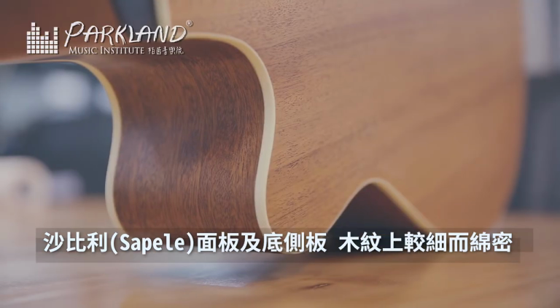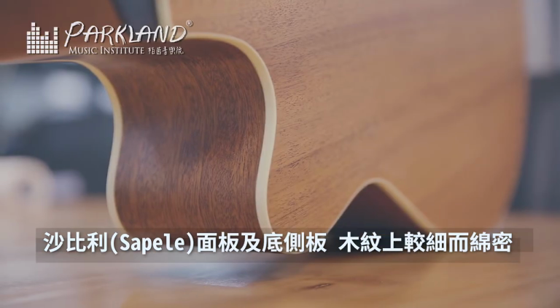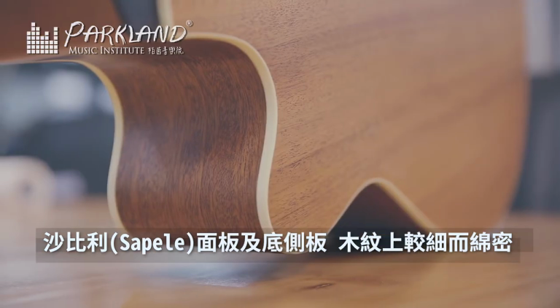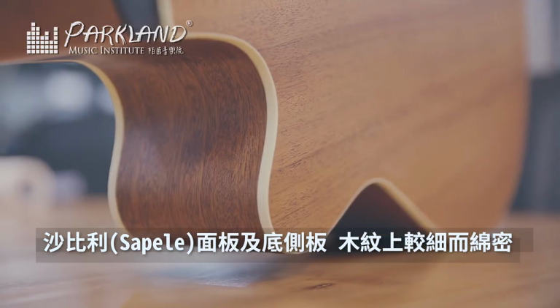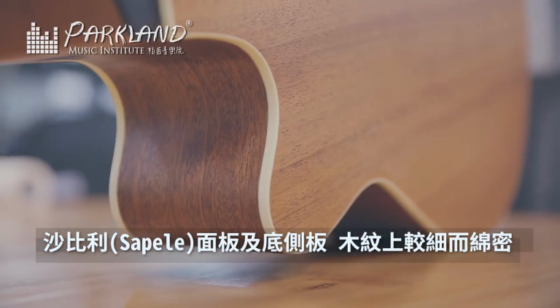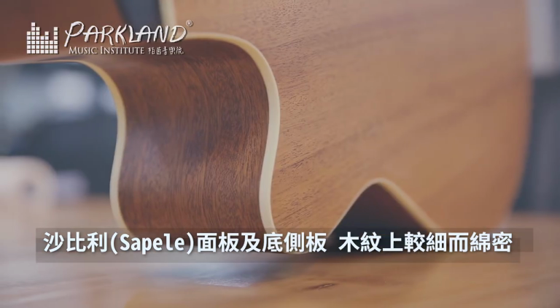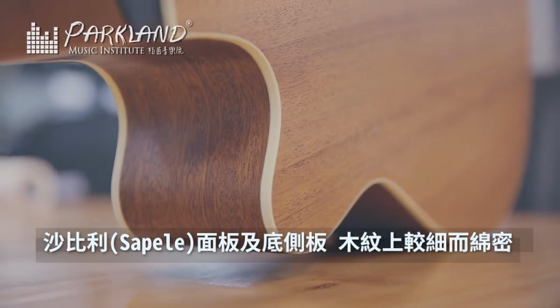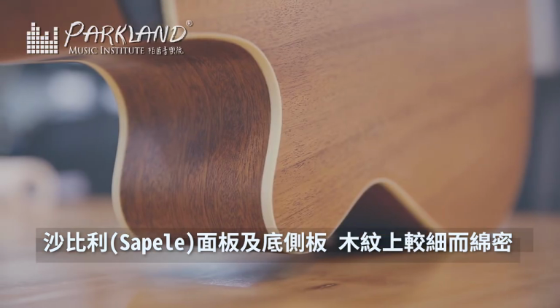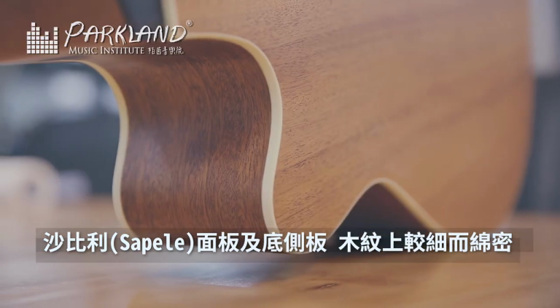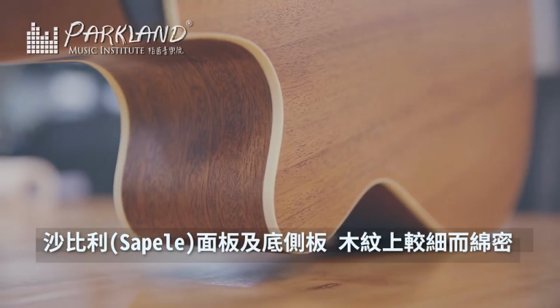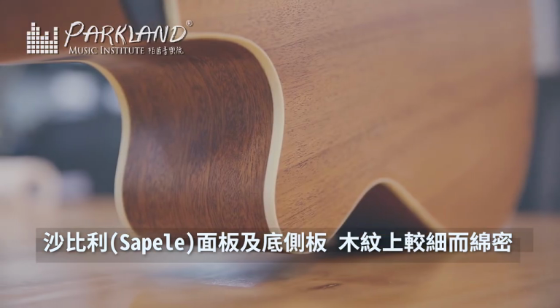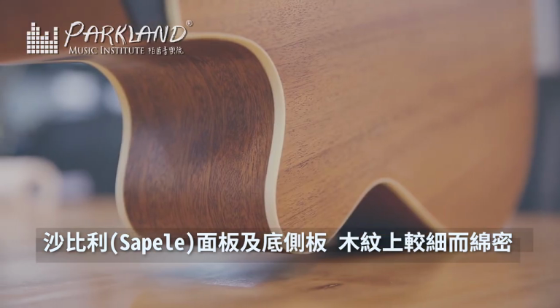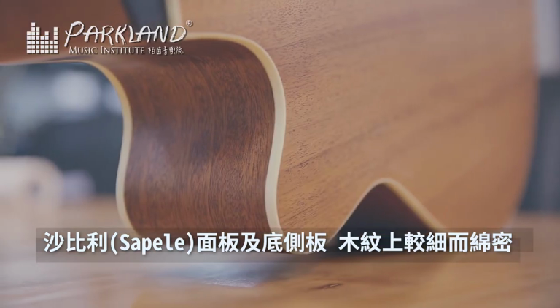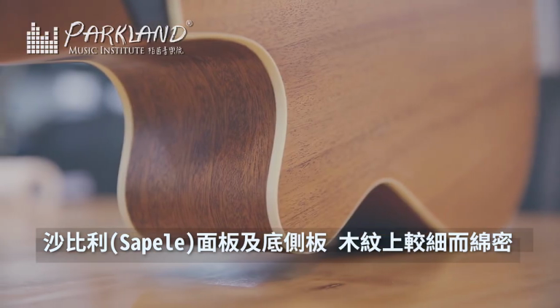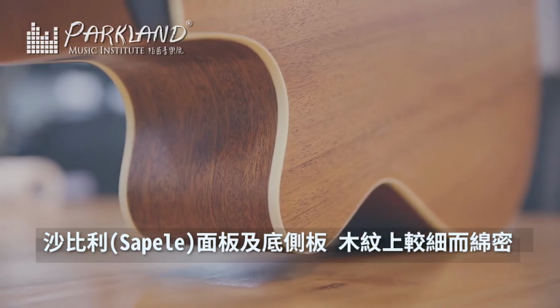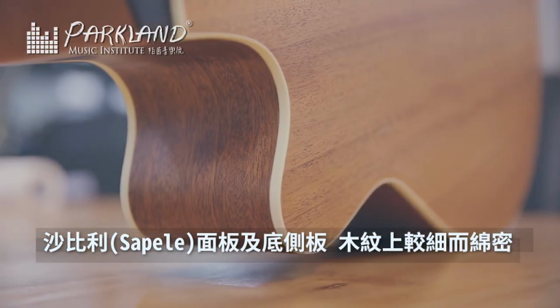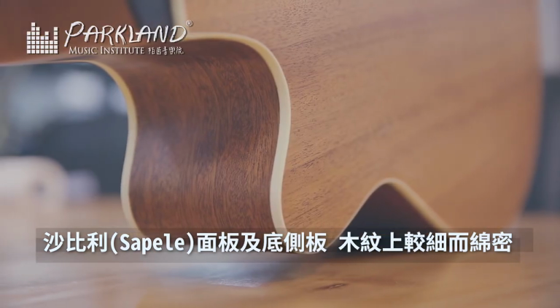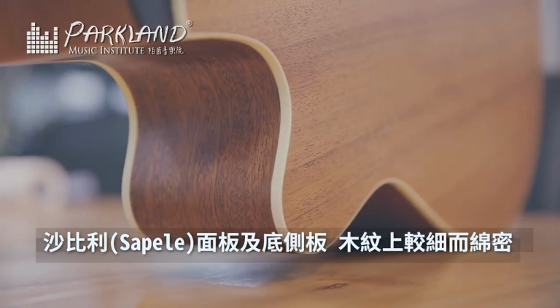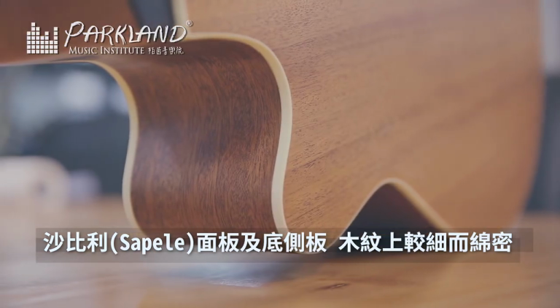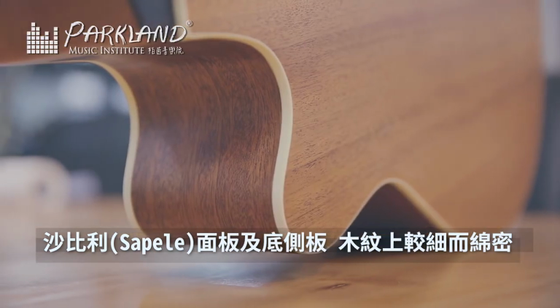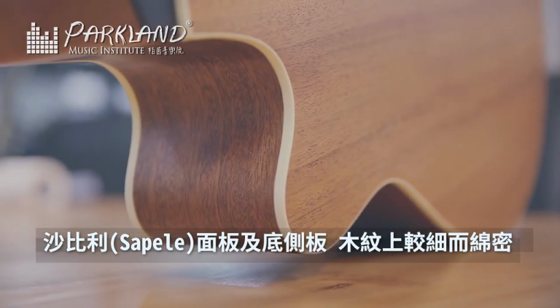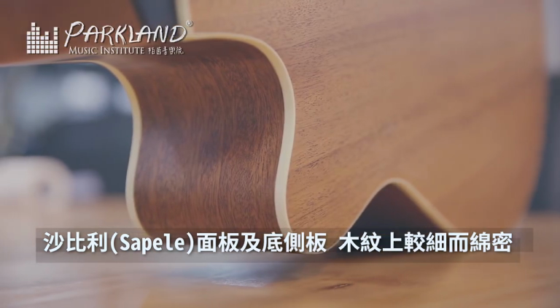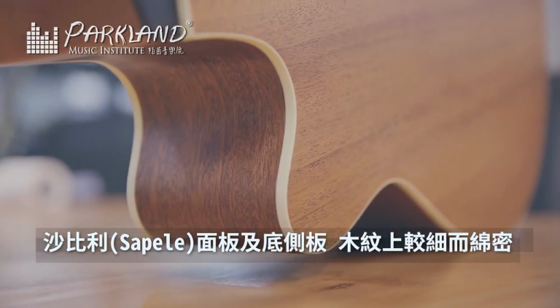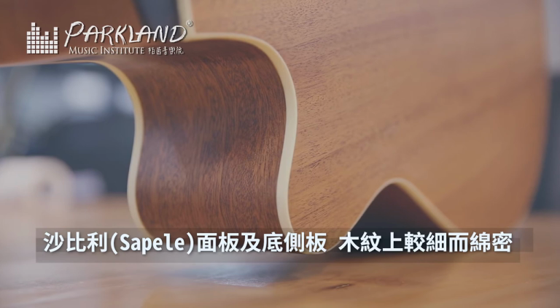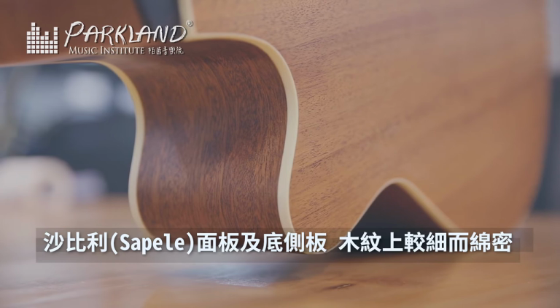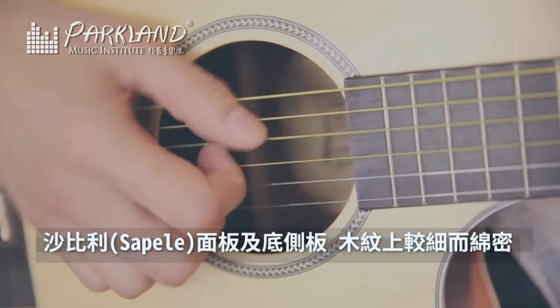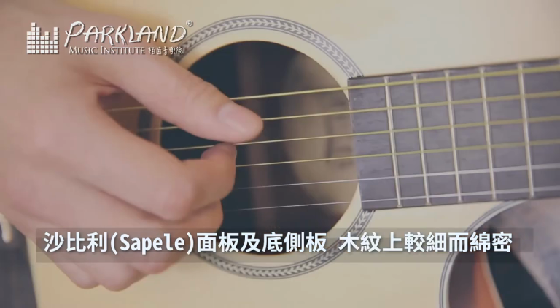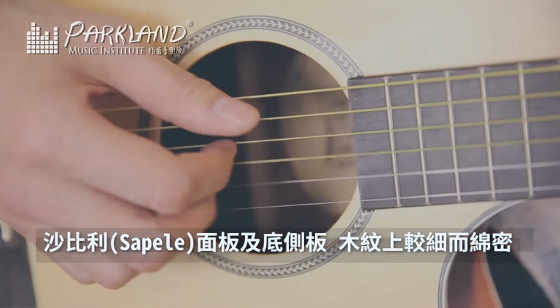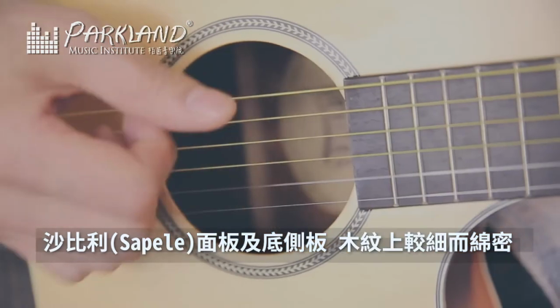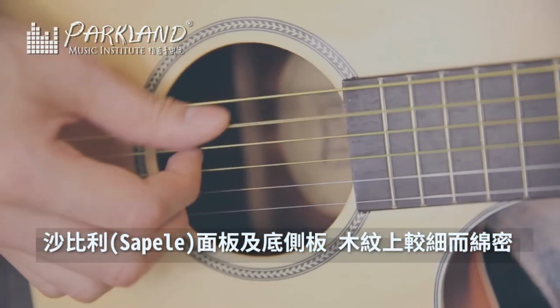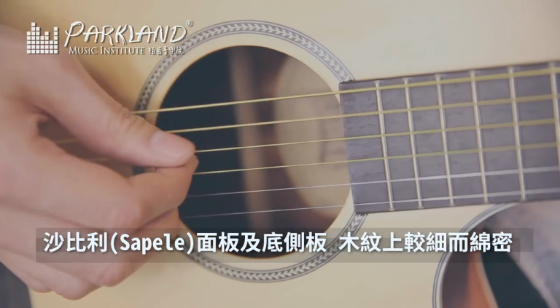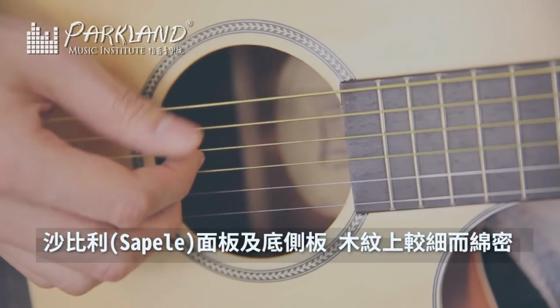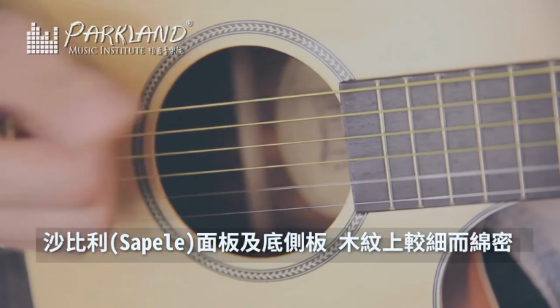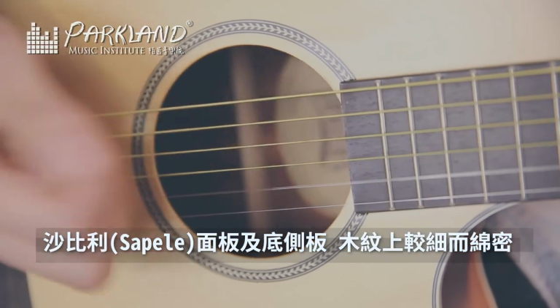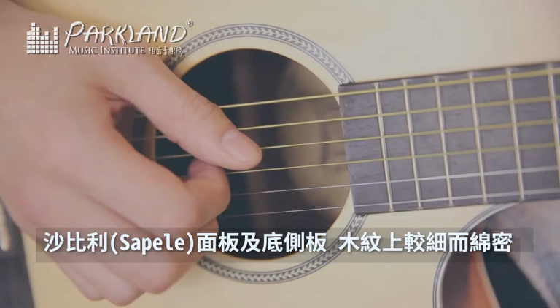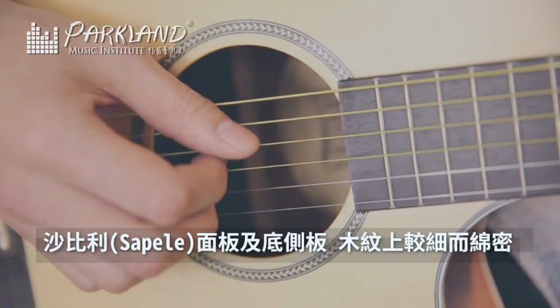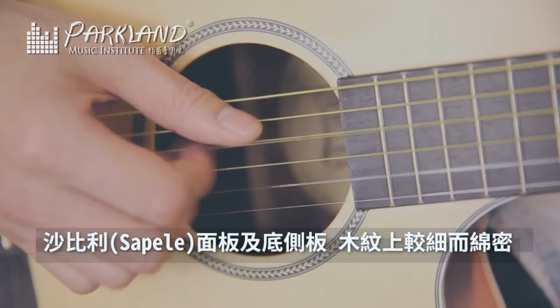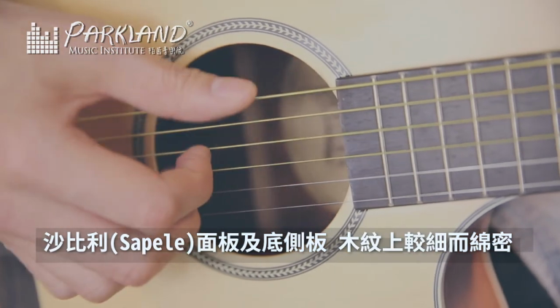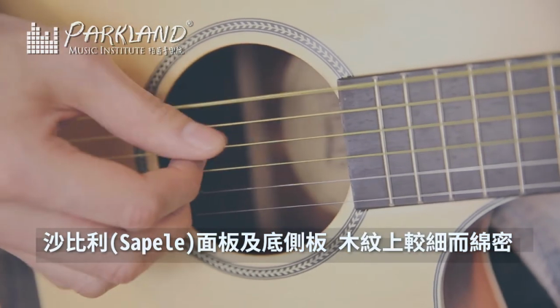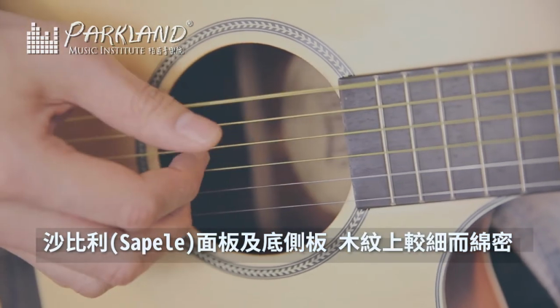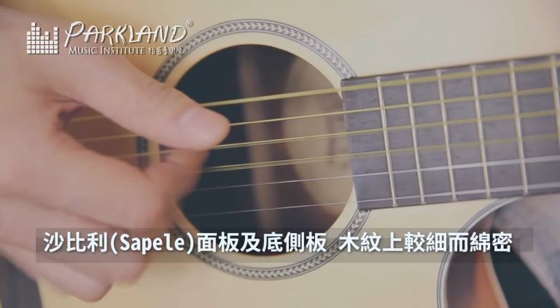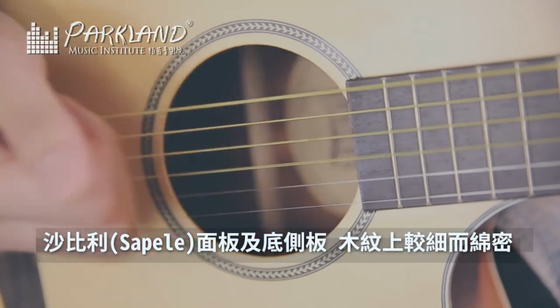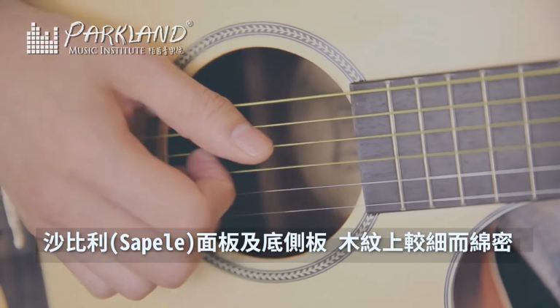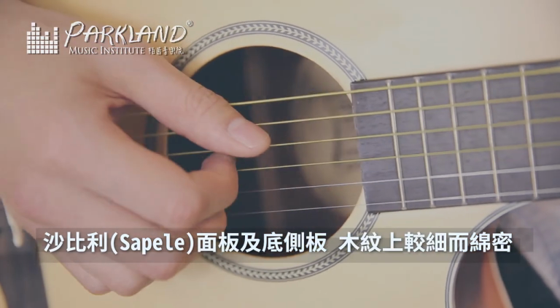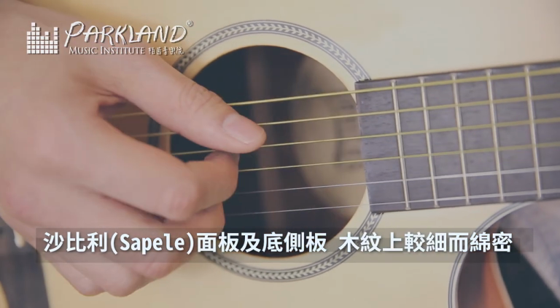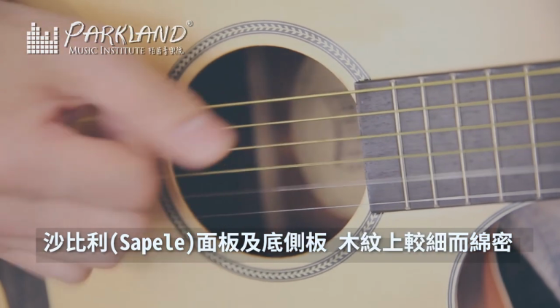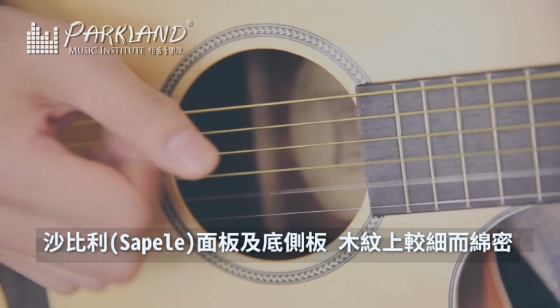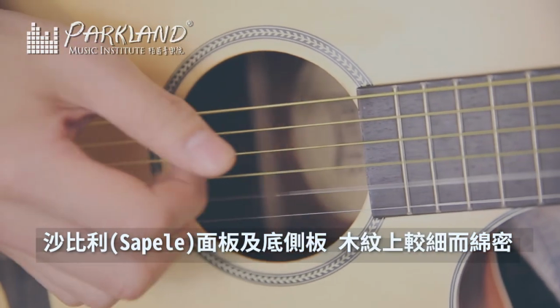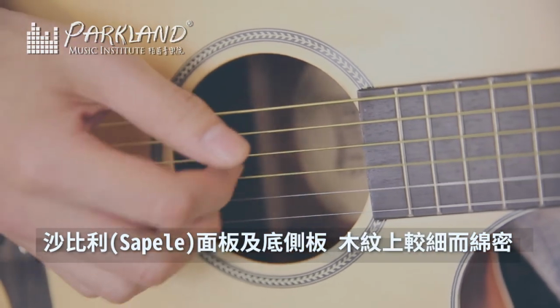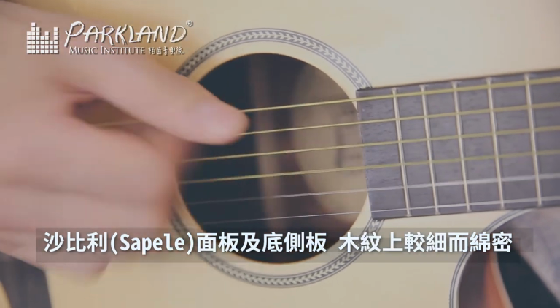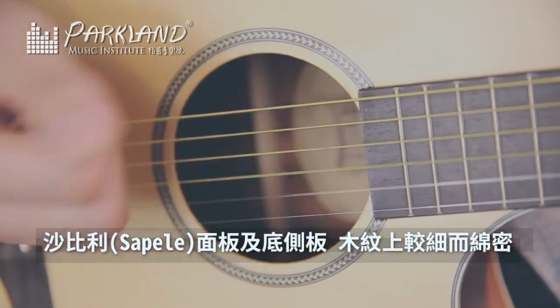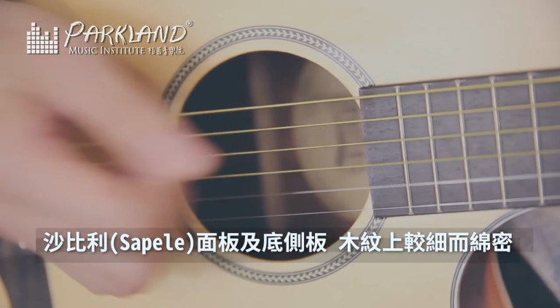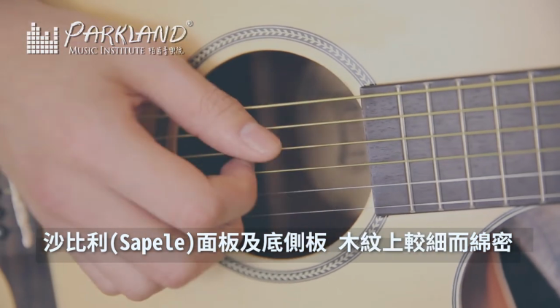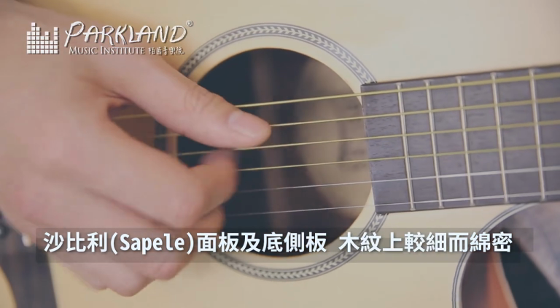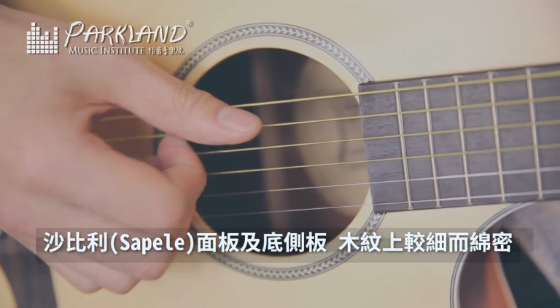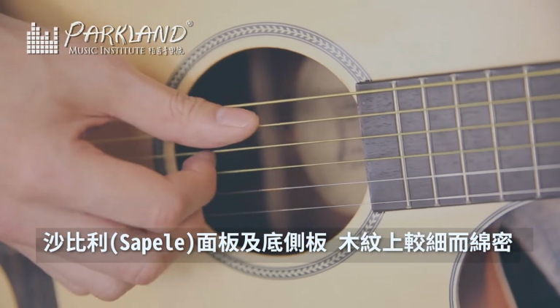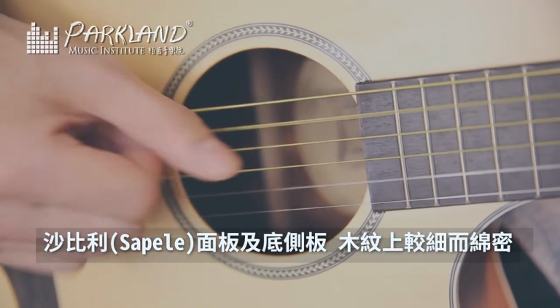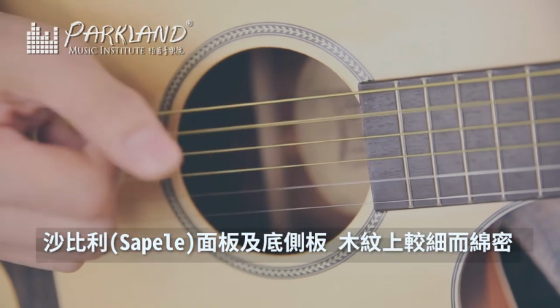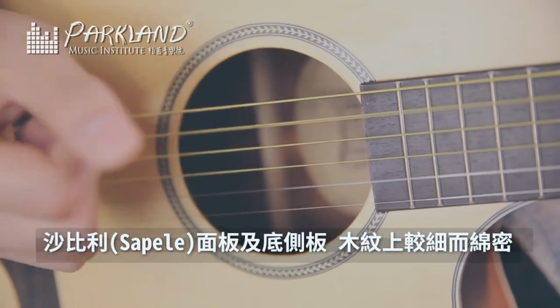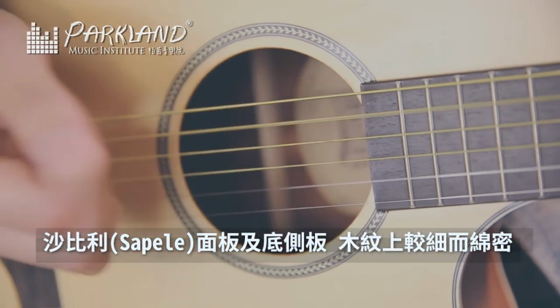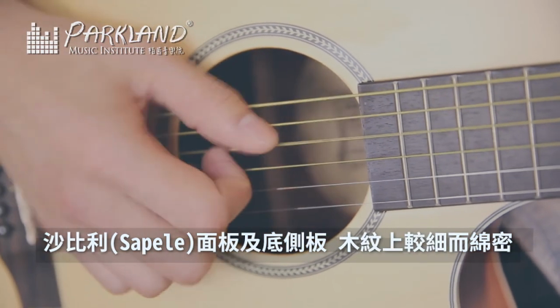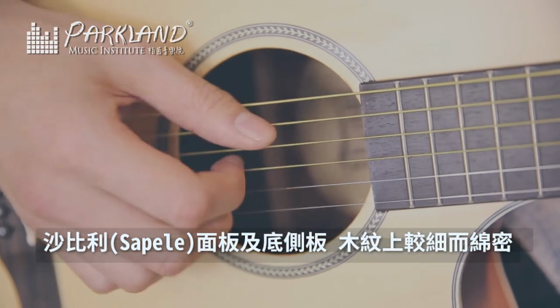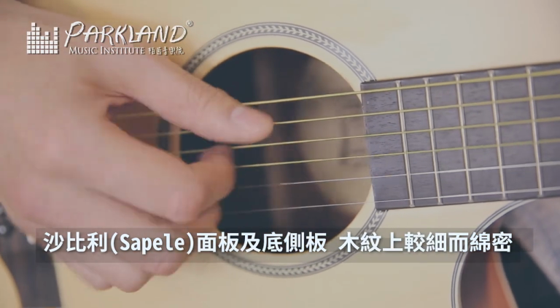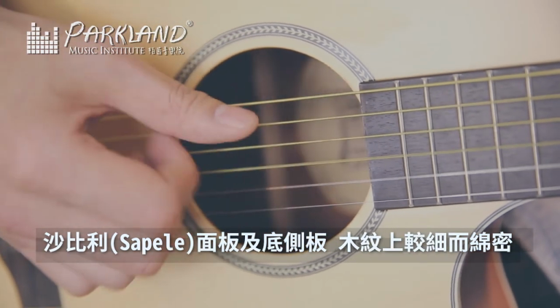The rosewood also has its benefits, which is that the response is quick — the sound transmission will be faster, very clear, and the sound will be clear.